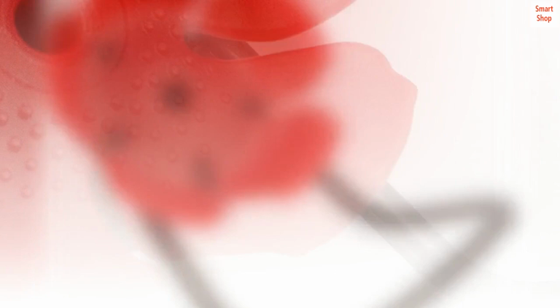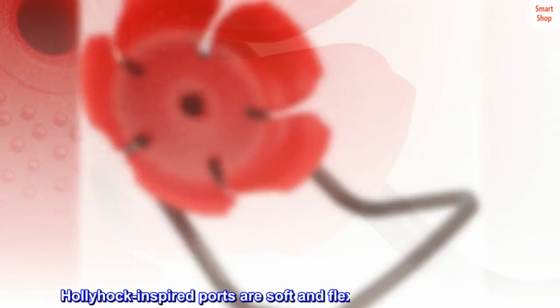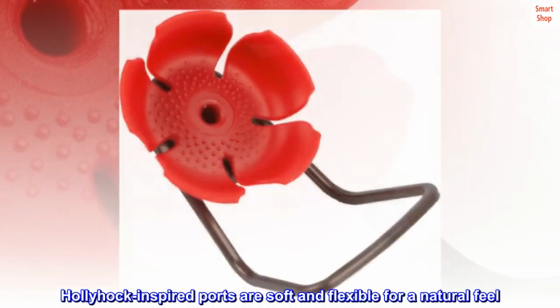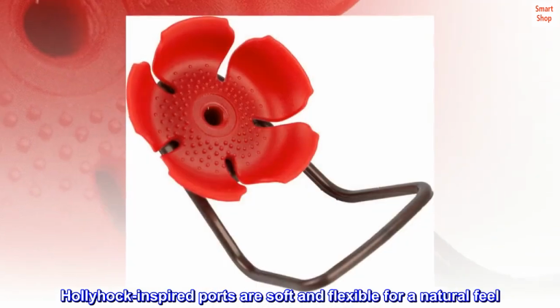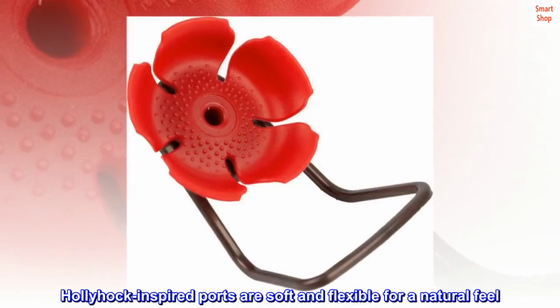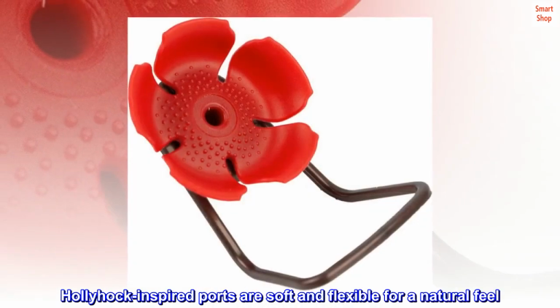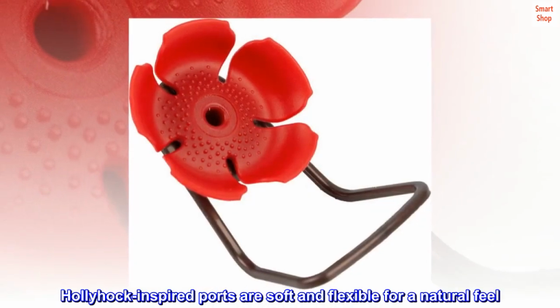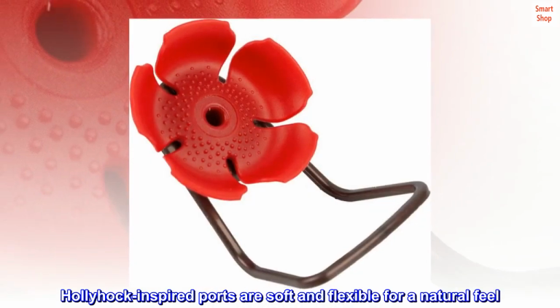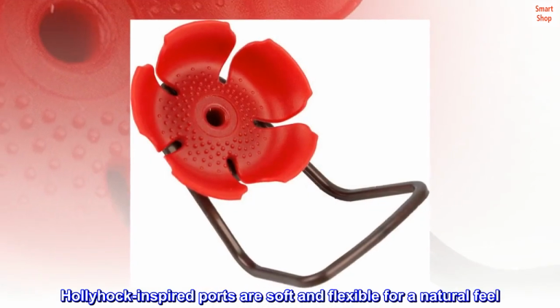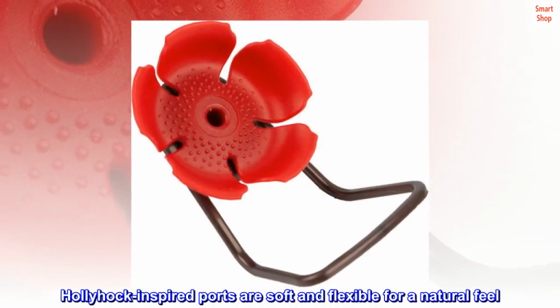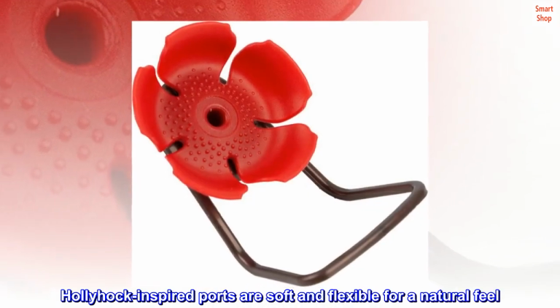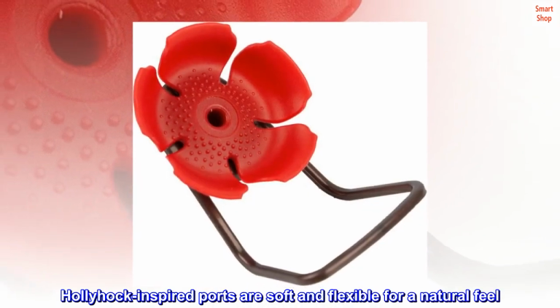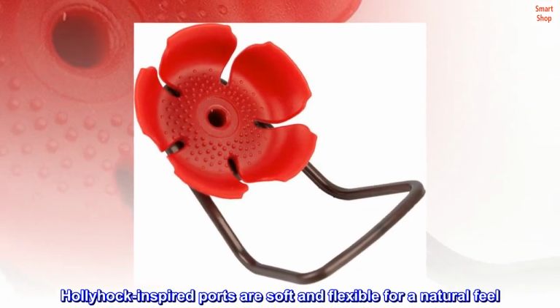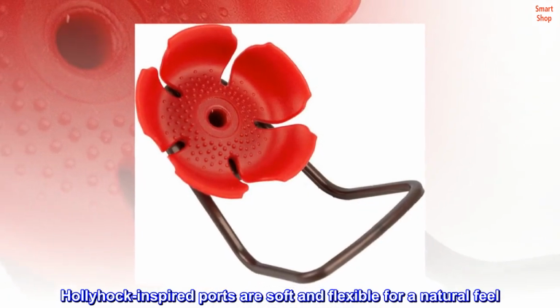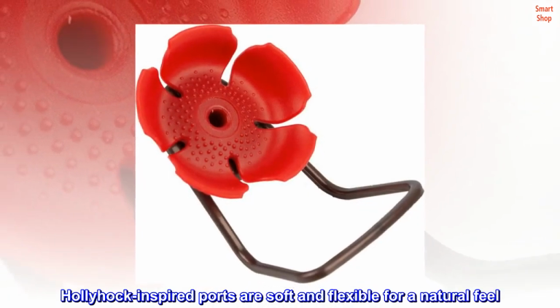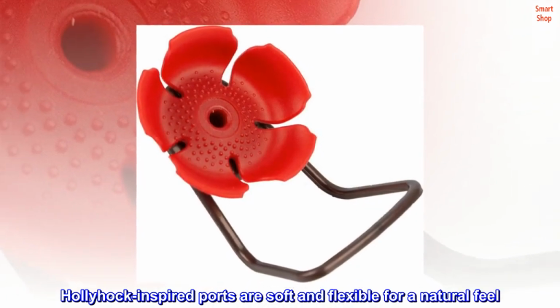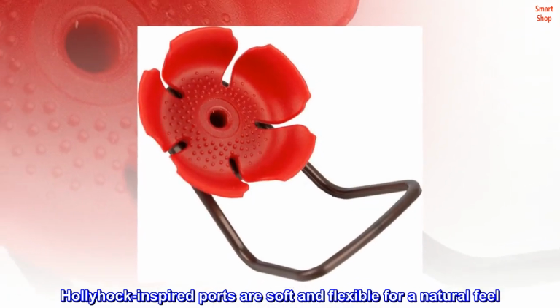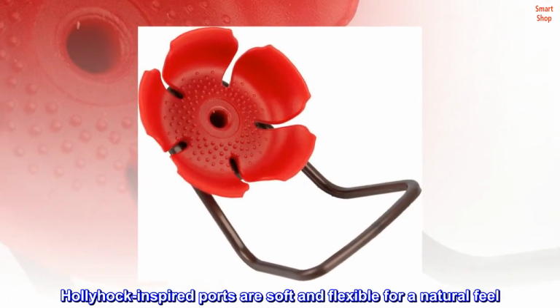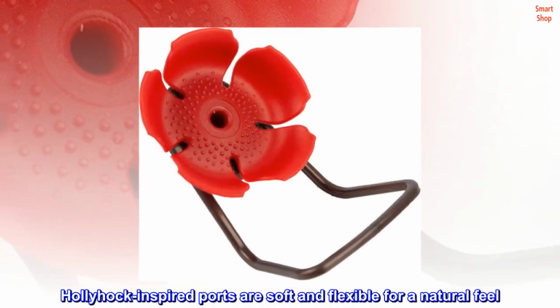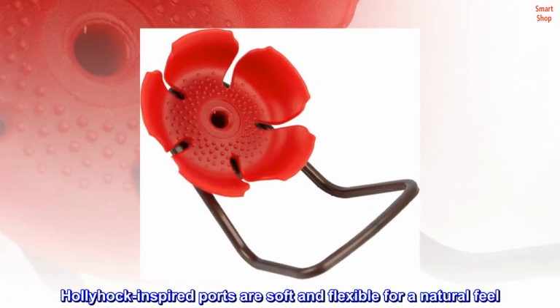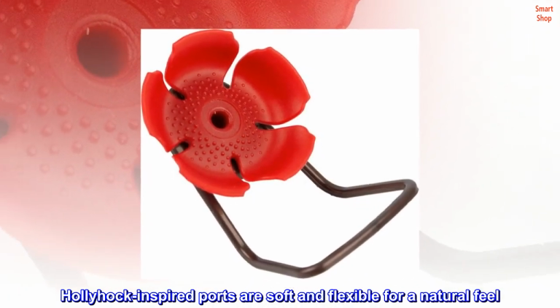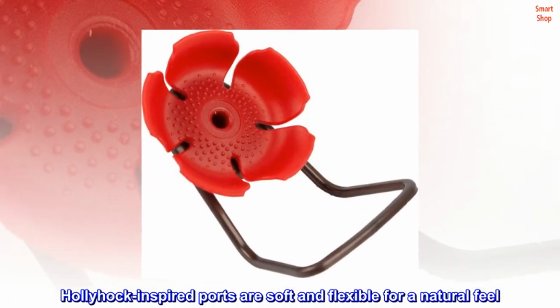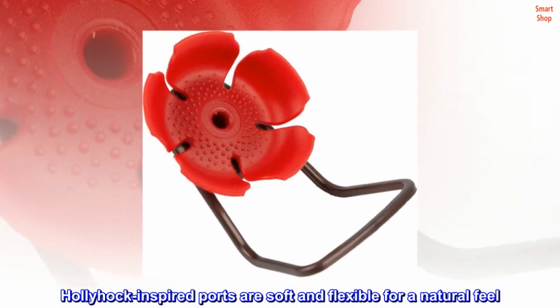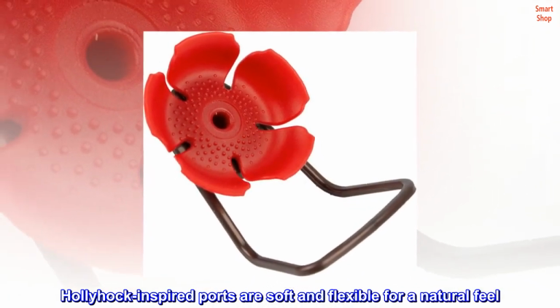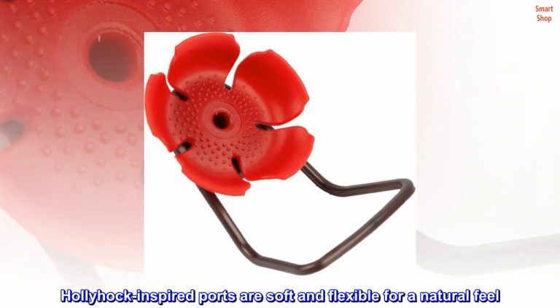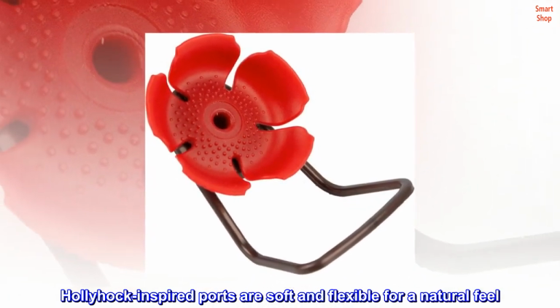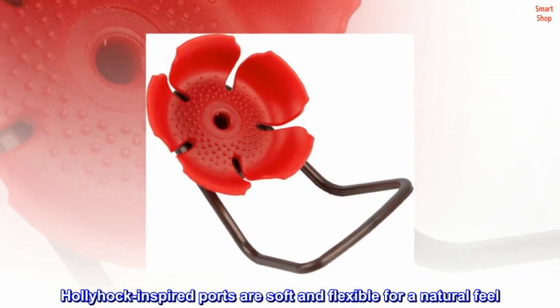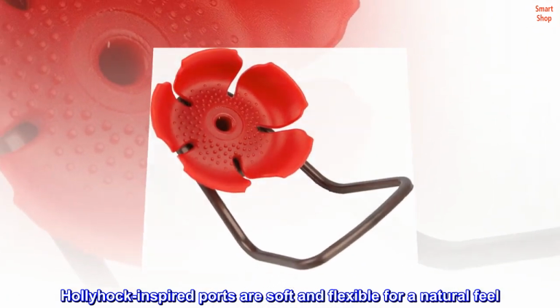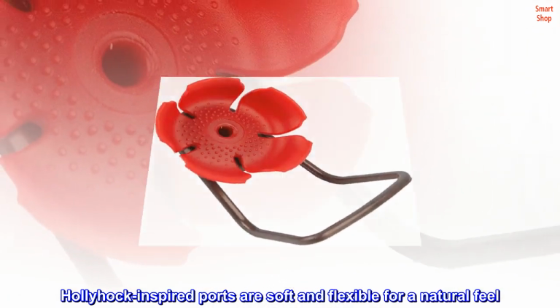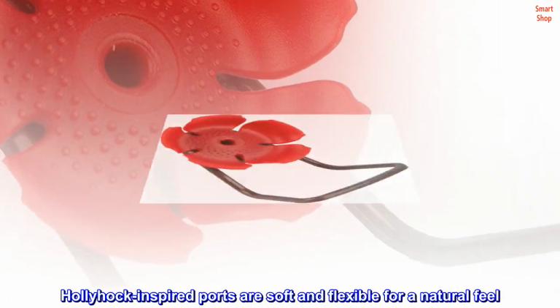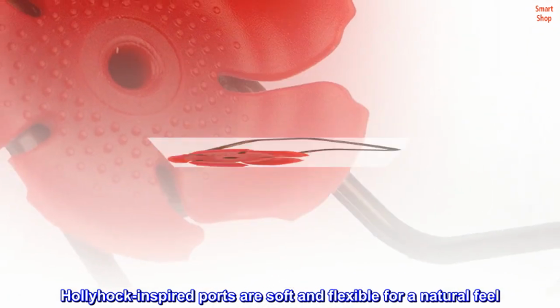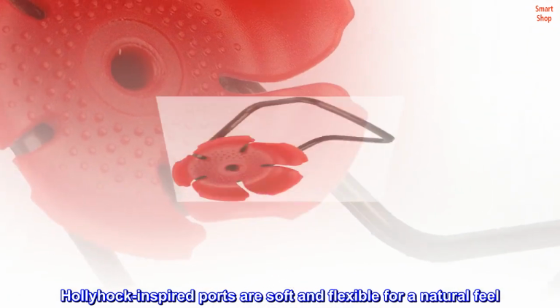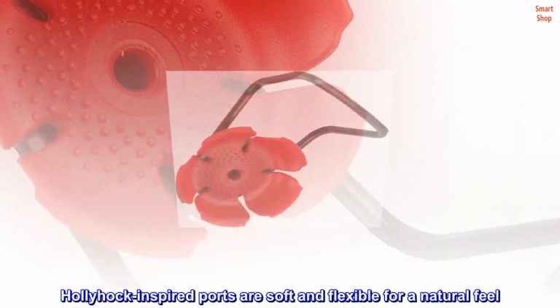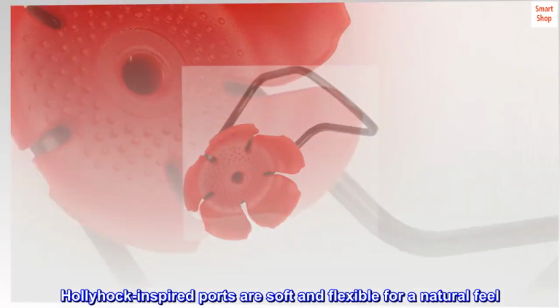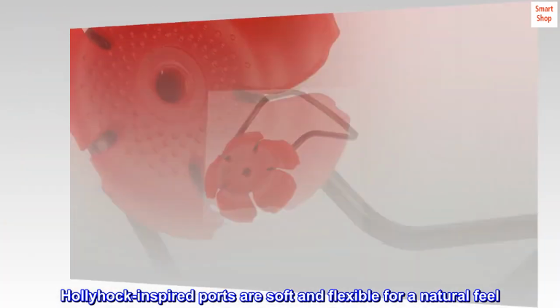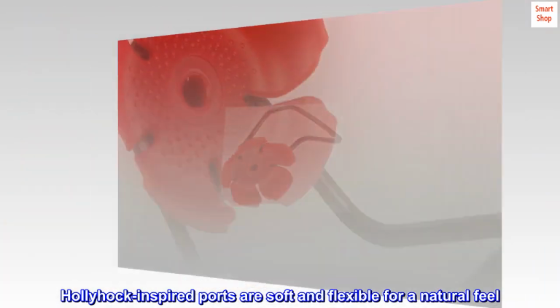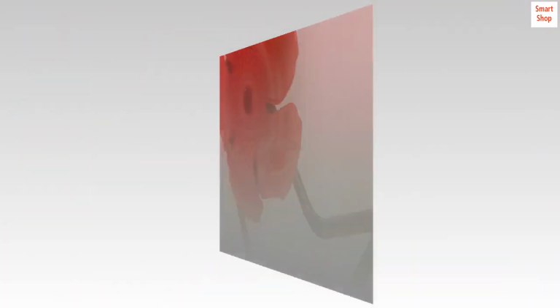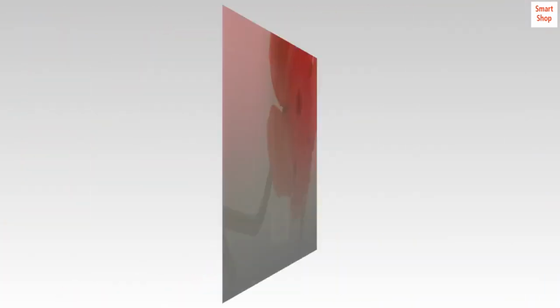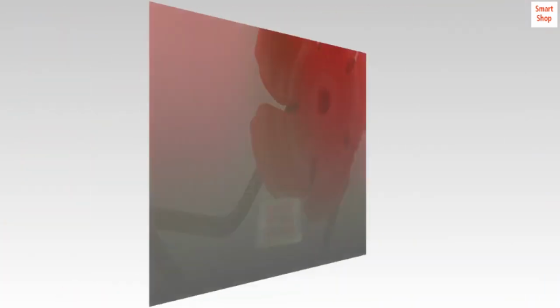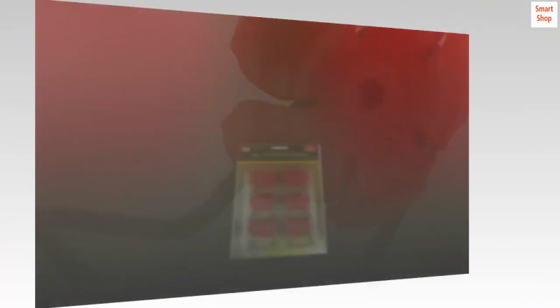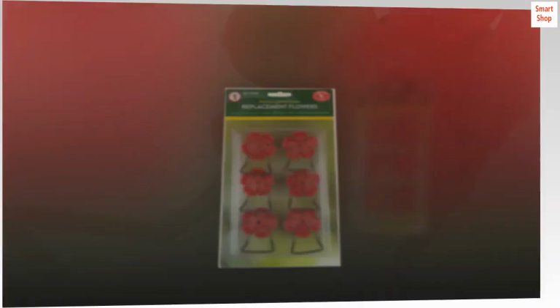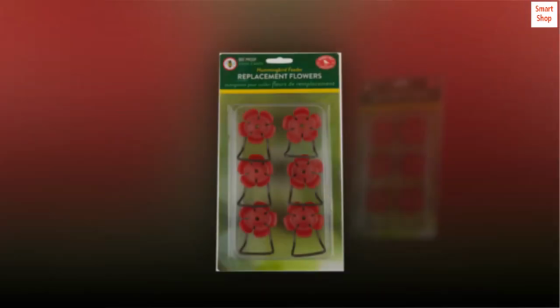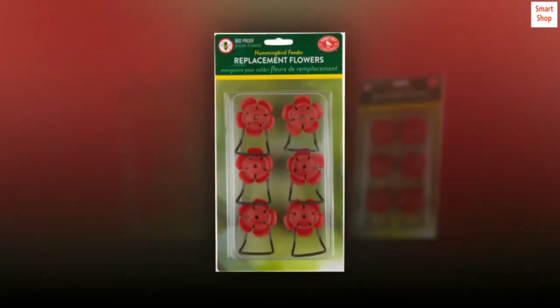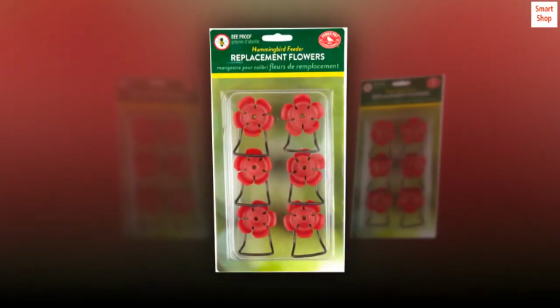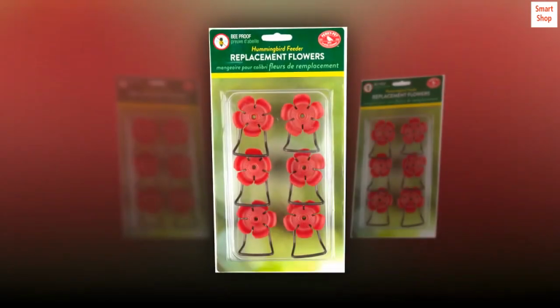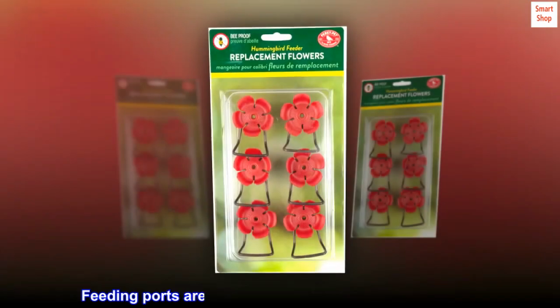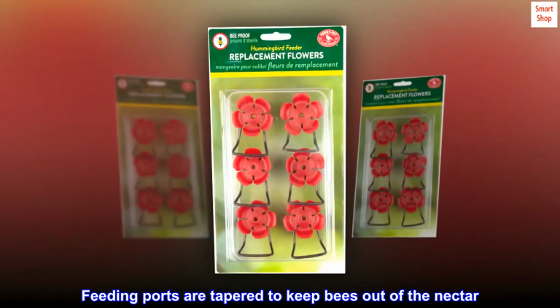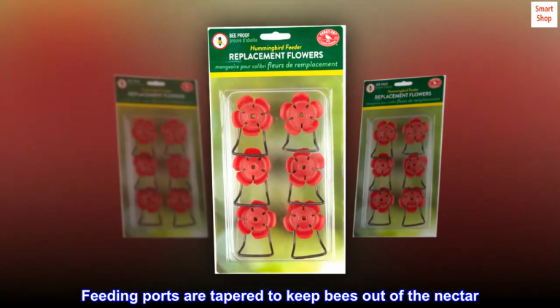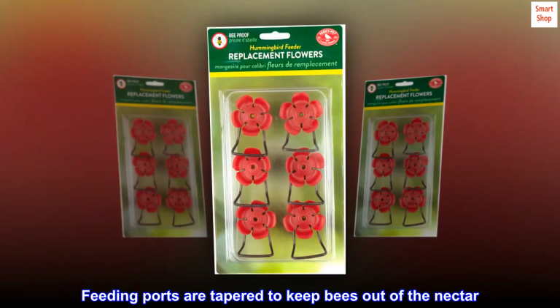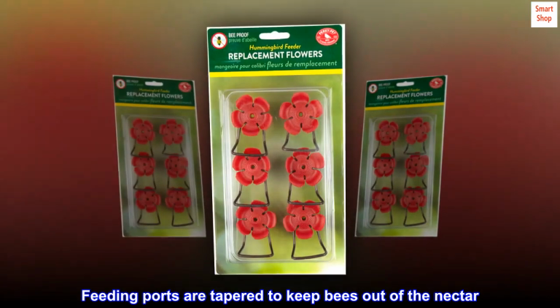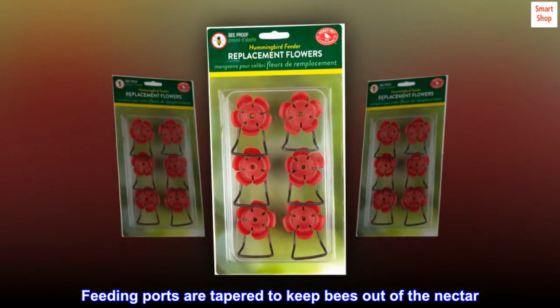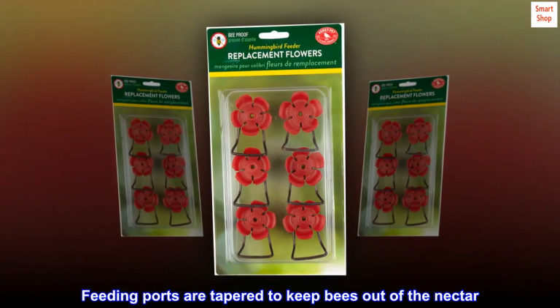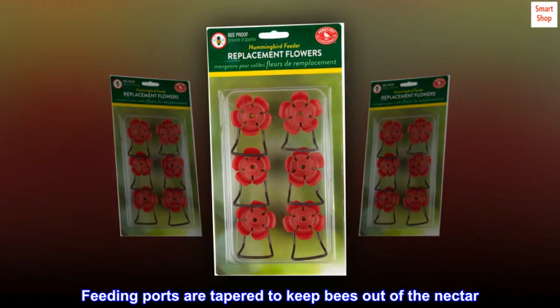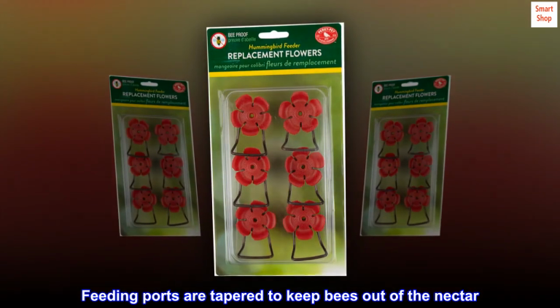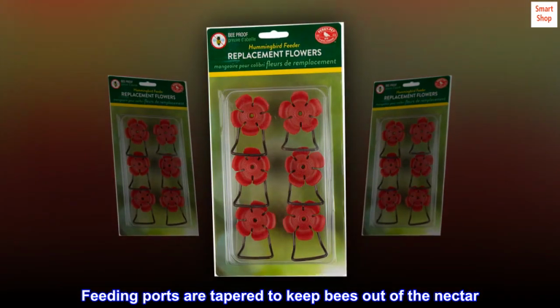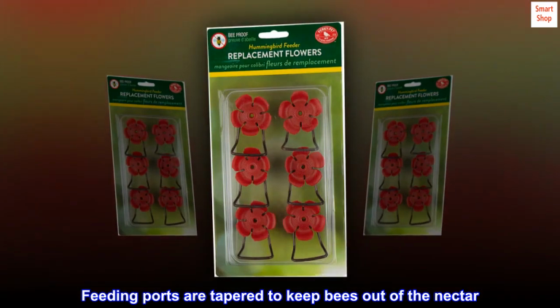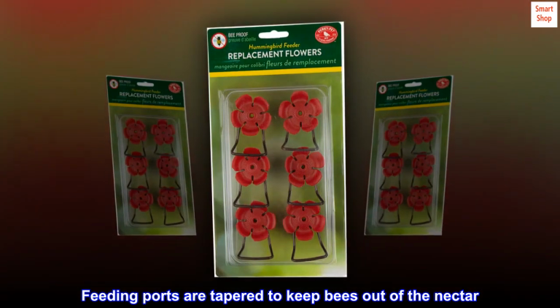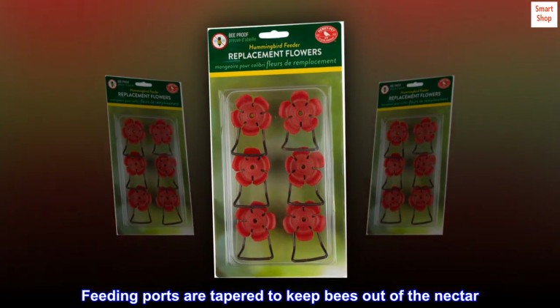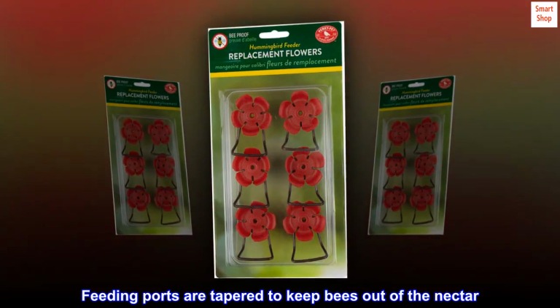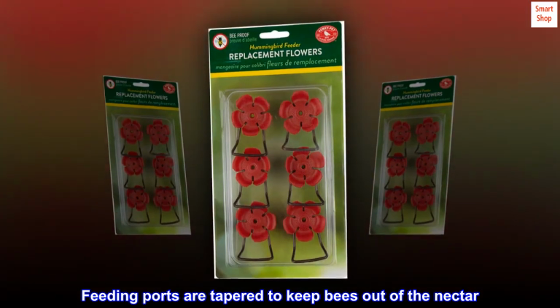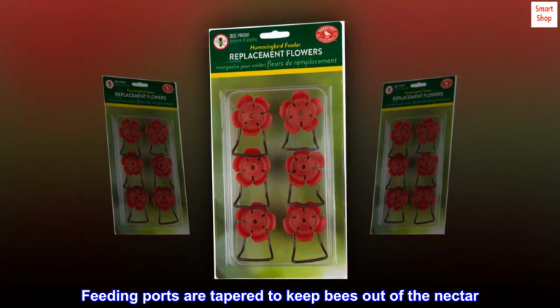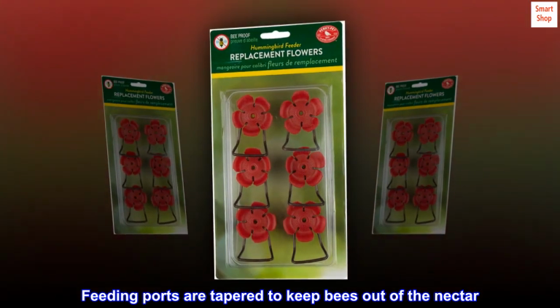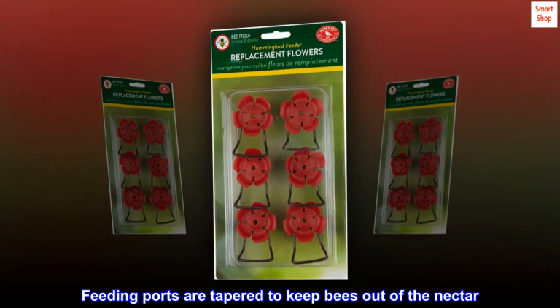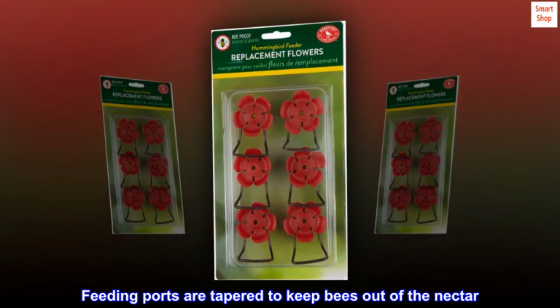Hollyhock-inspired ports are soft and flexible for a natural feel. Feeding ports are tapered to keep bees out of the nectar.